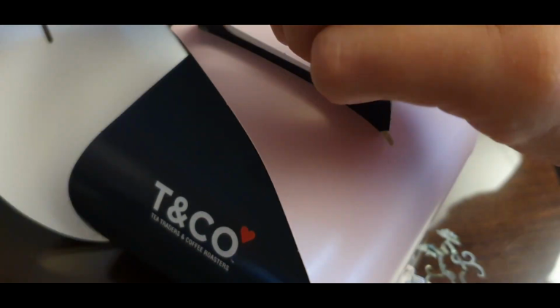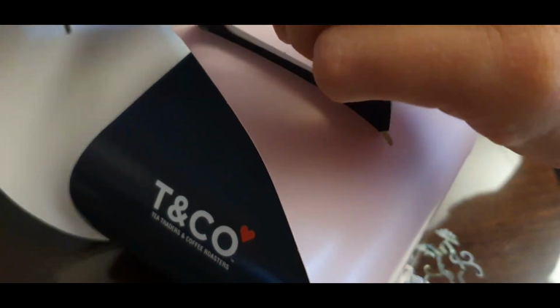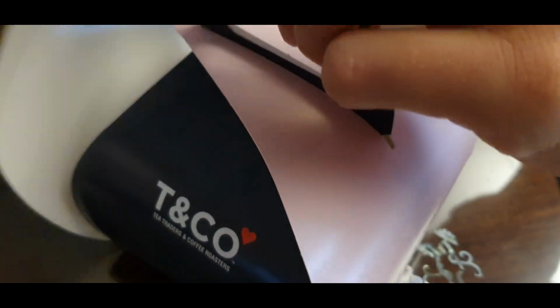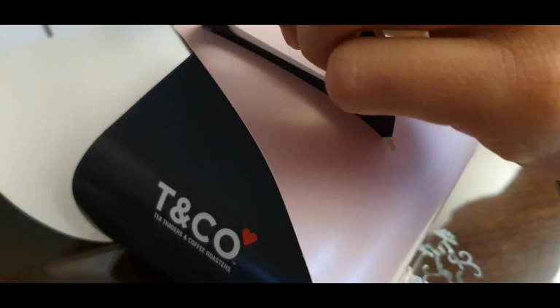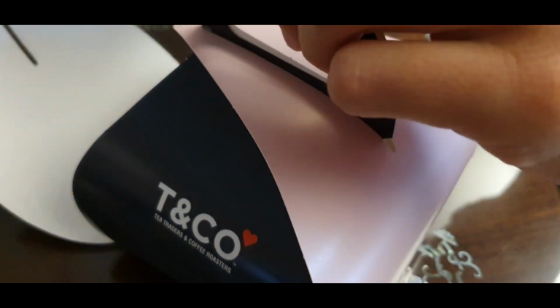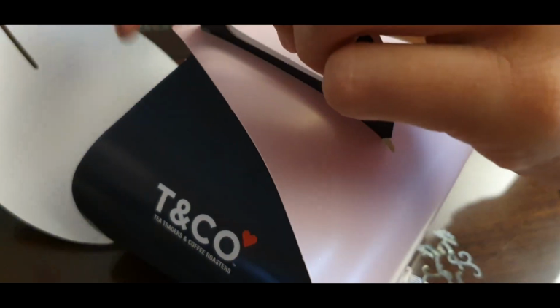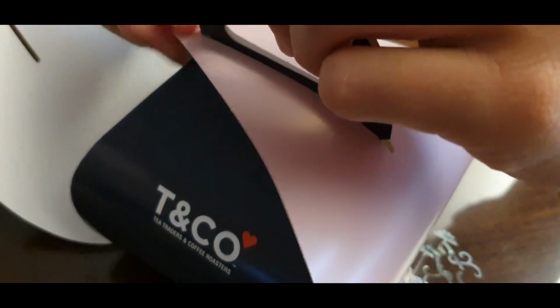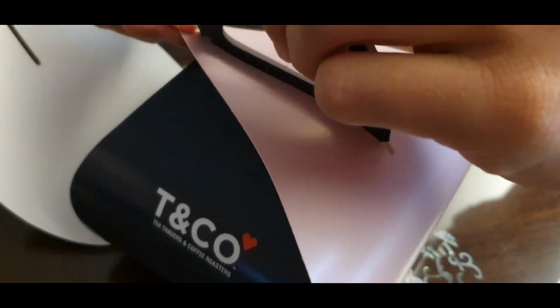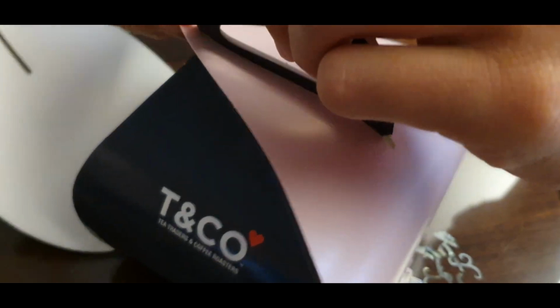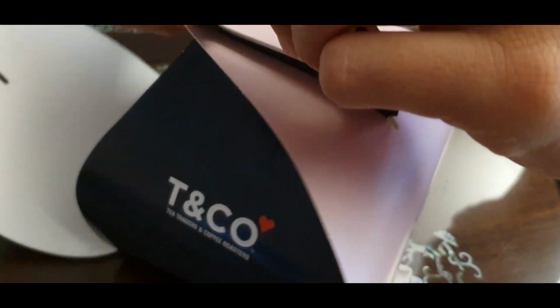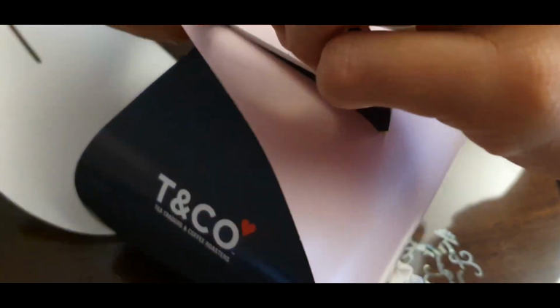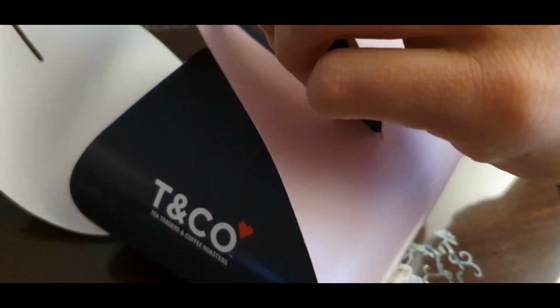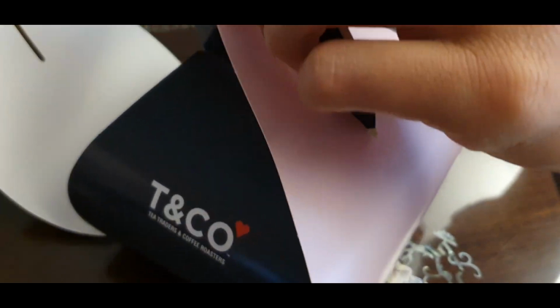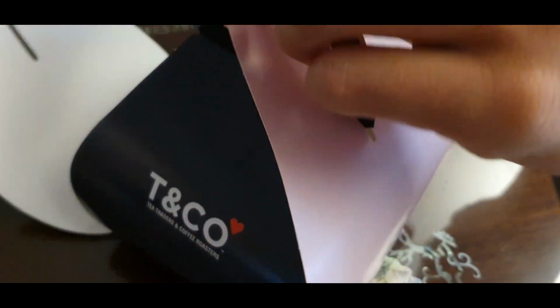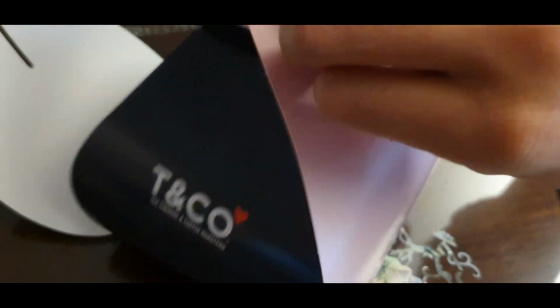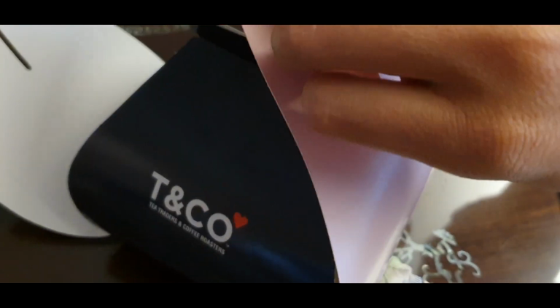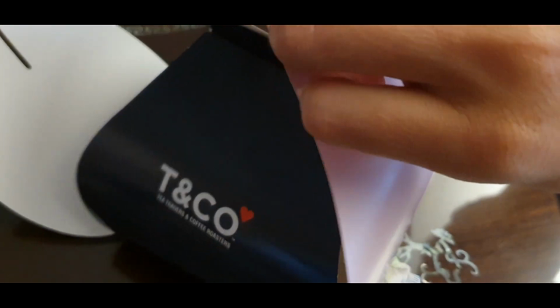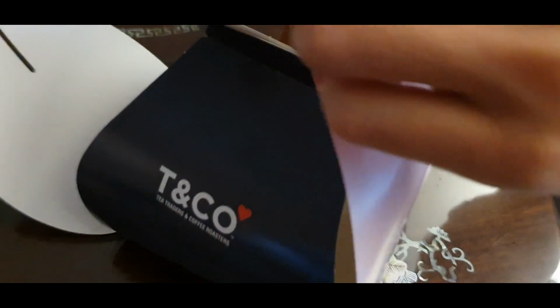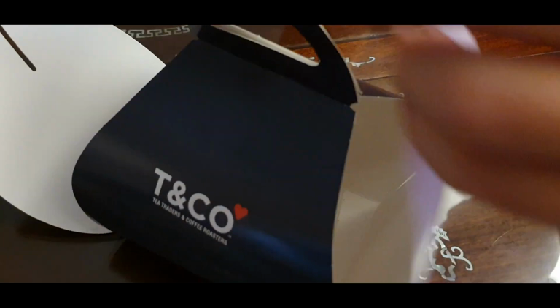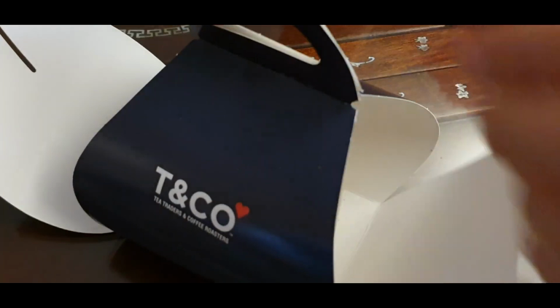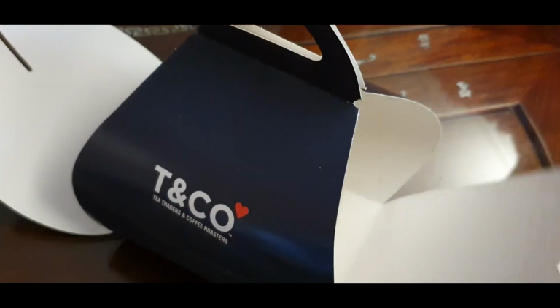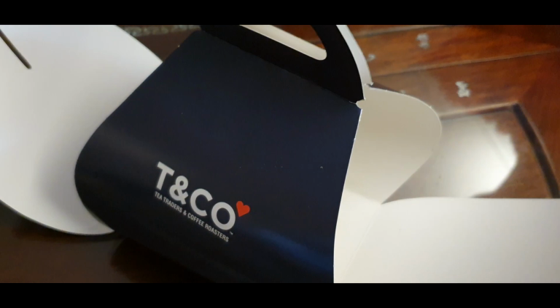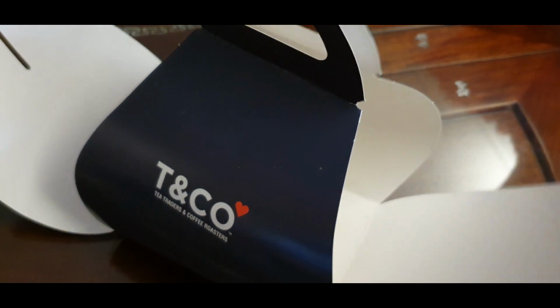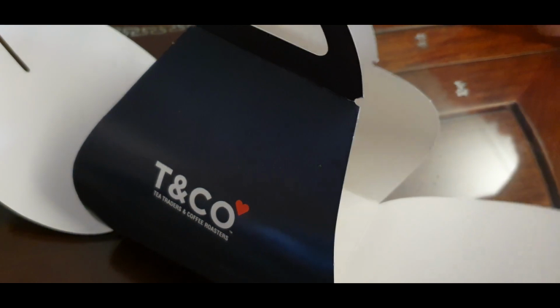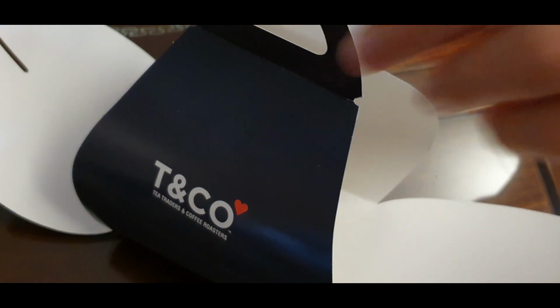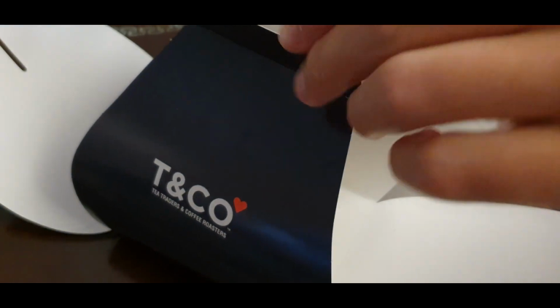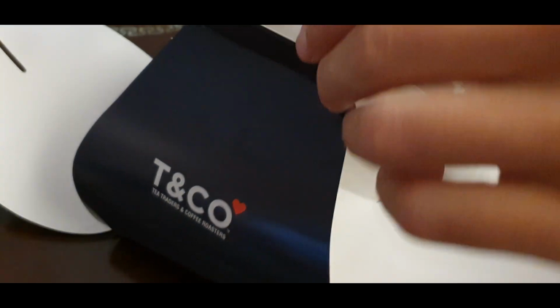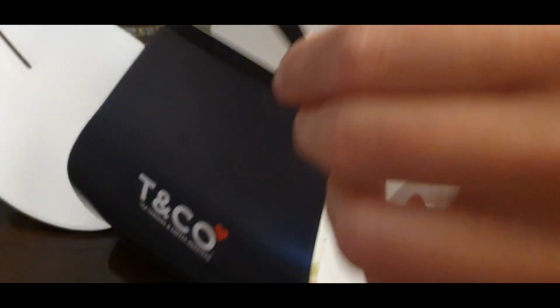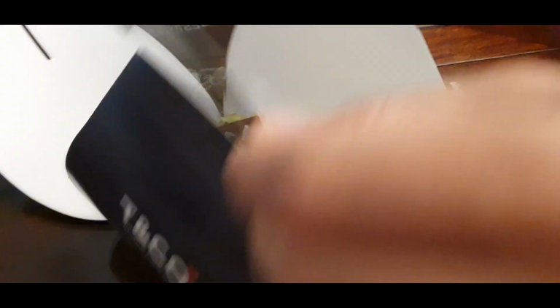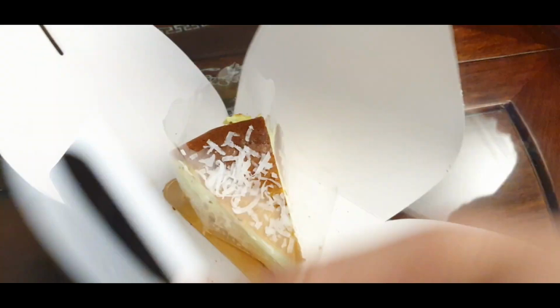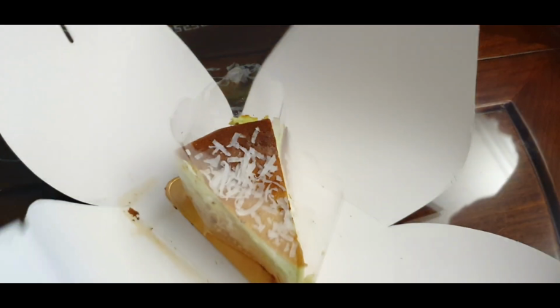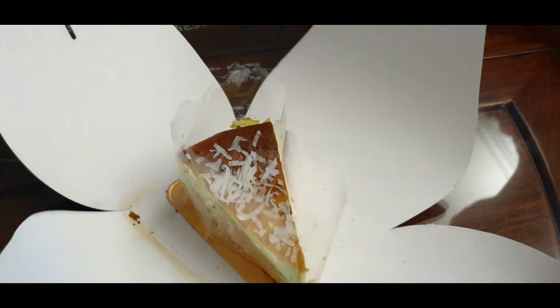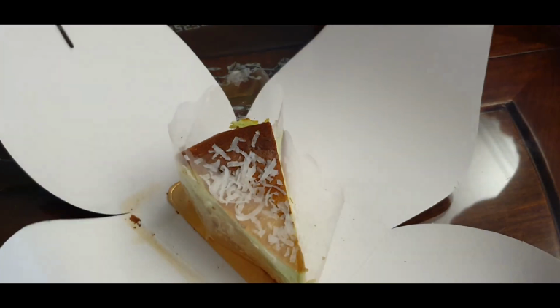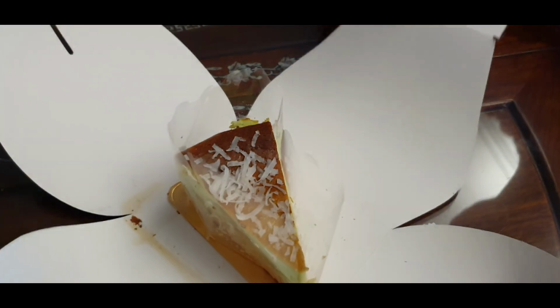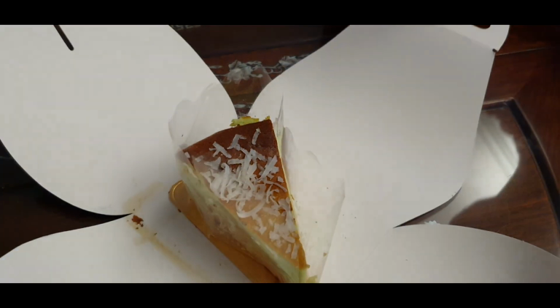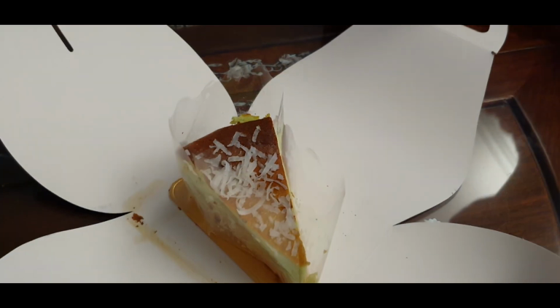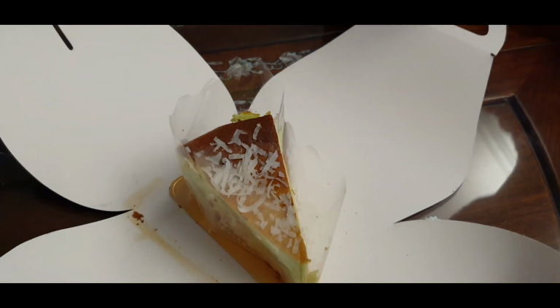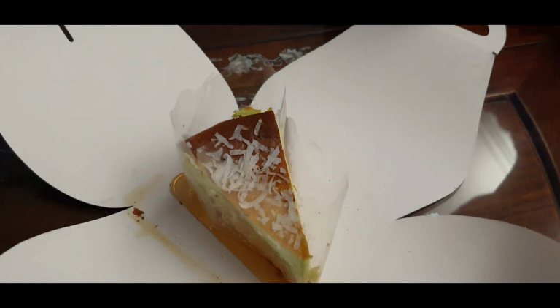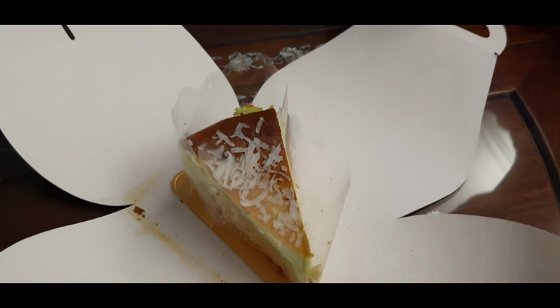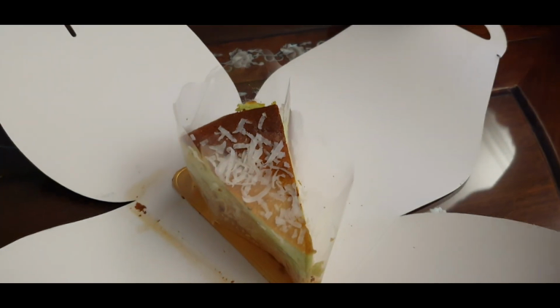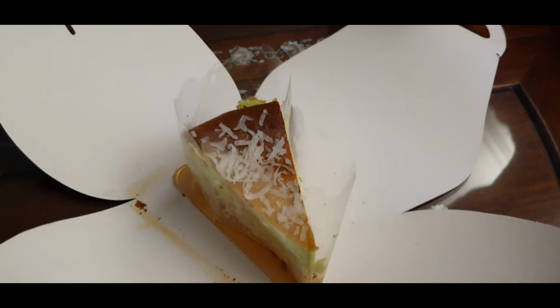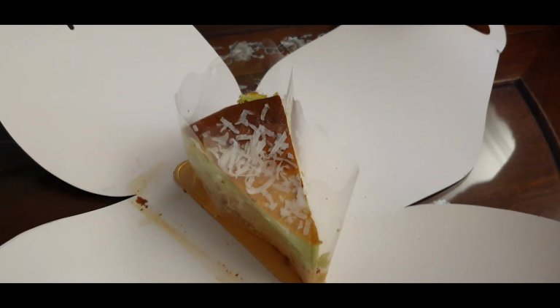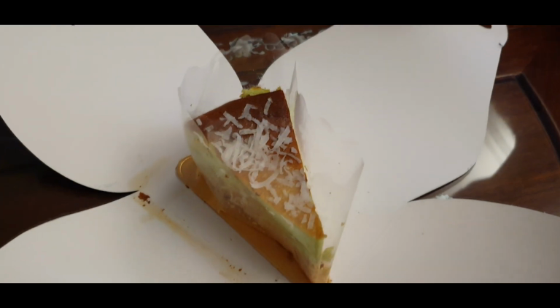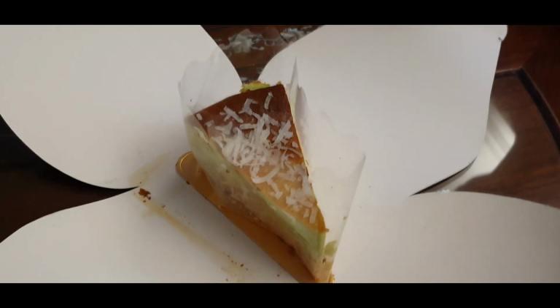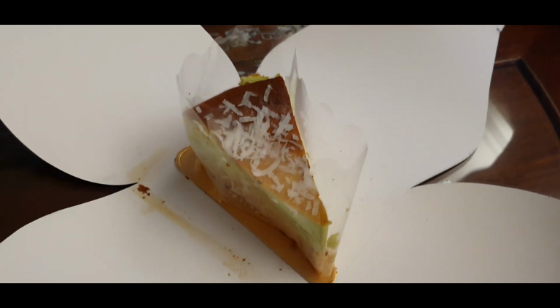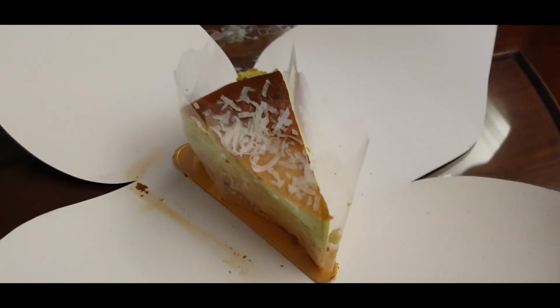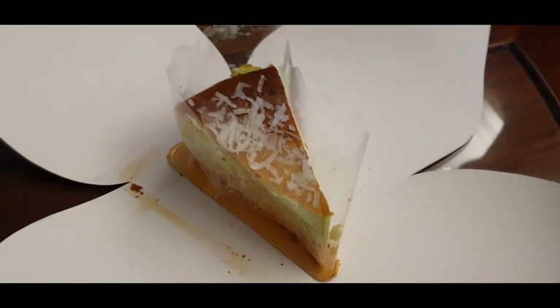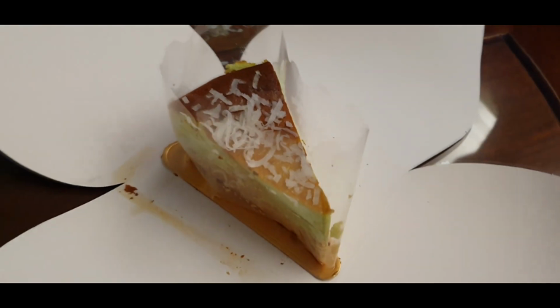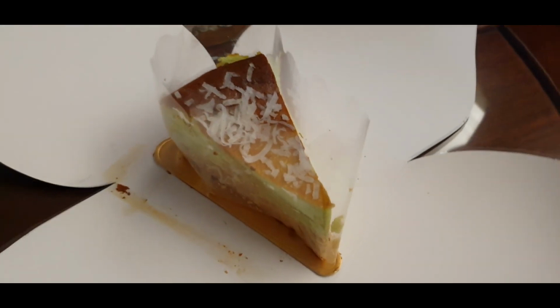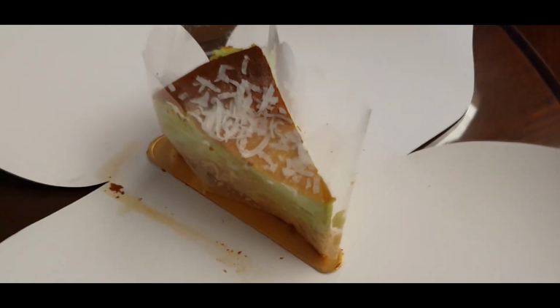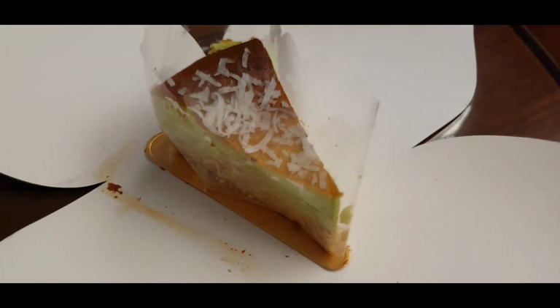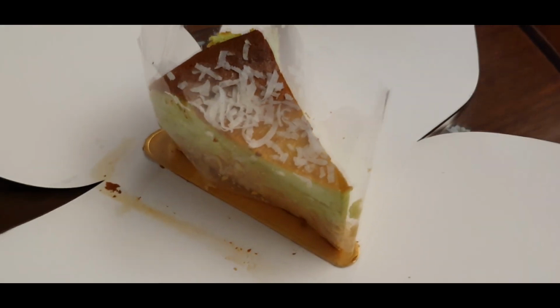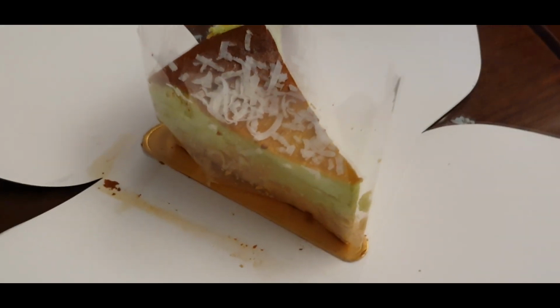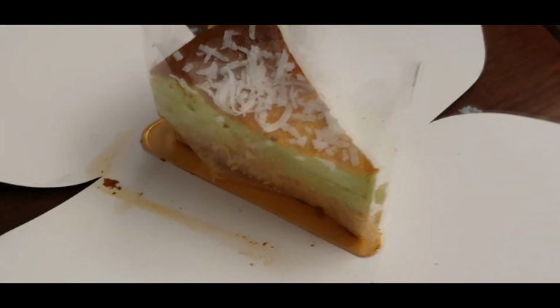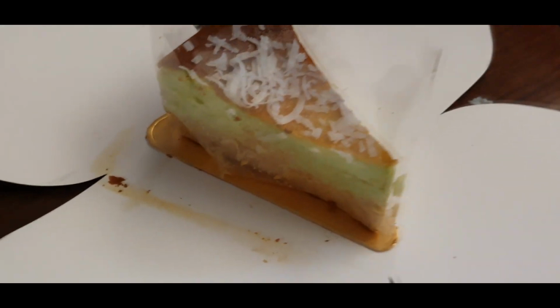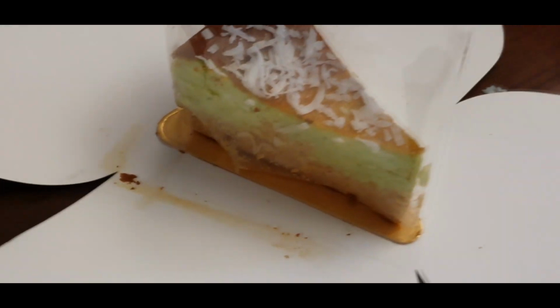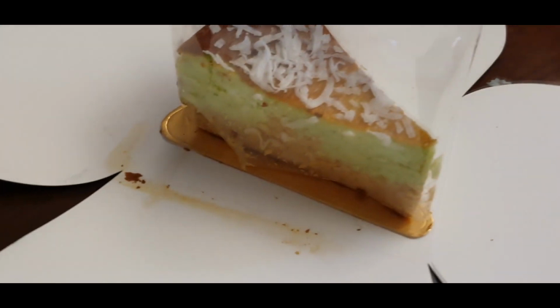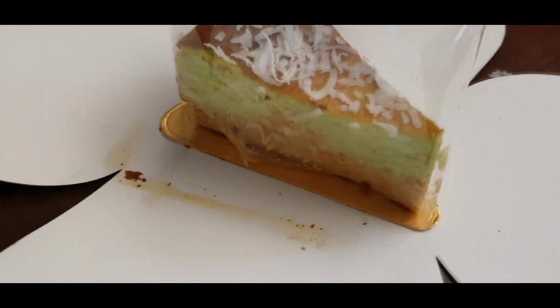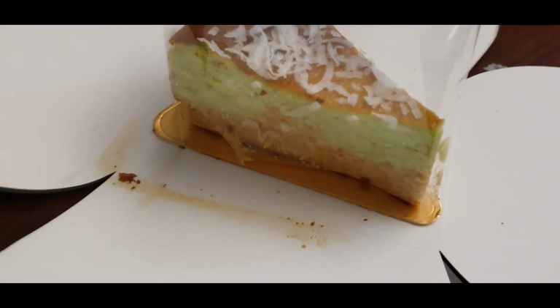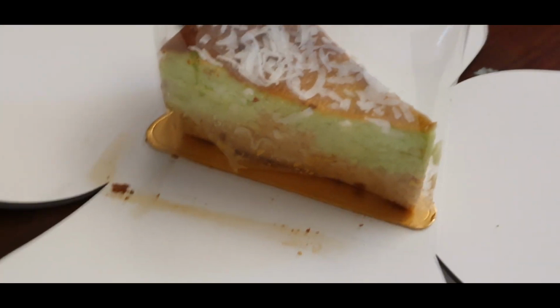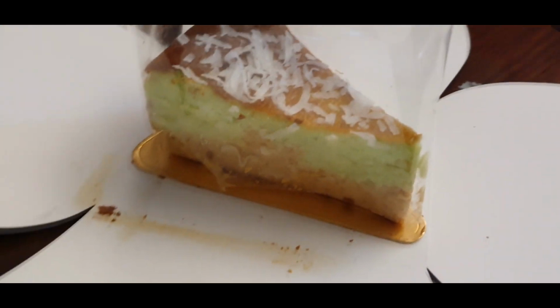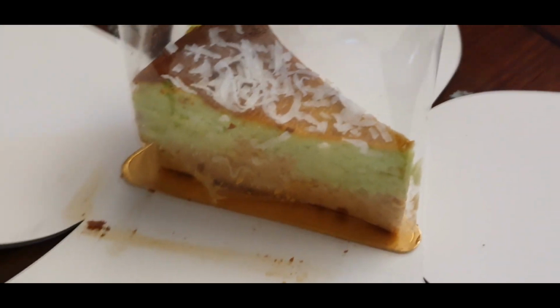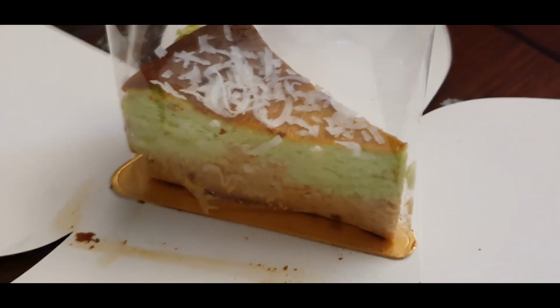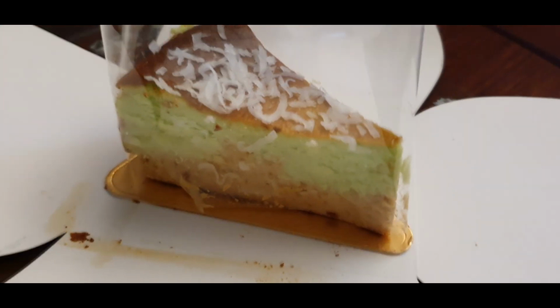By this time, we were very full and decided to take our slice of pandan cheesecake home with us to share.